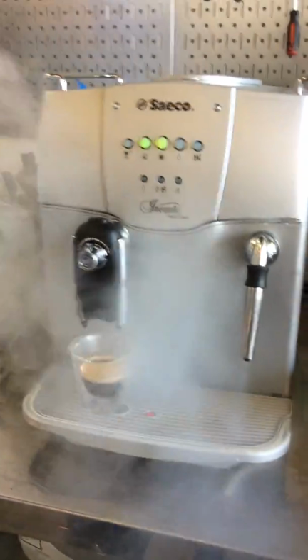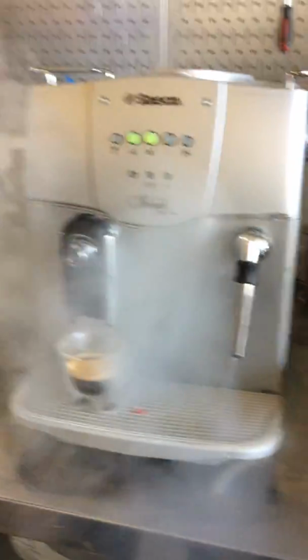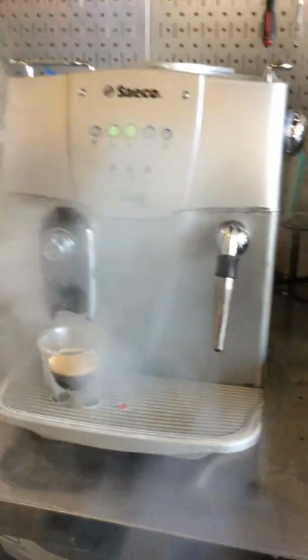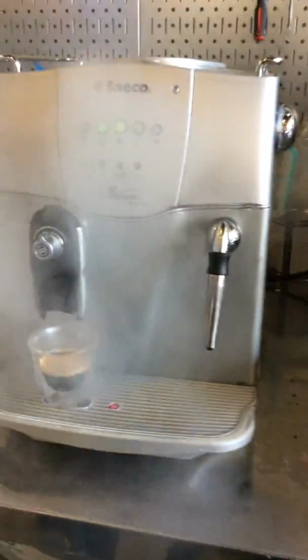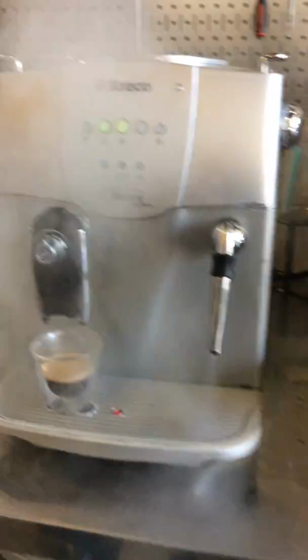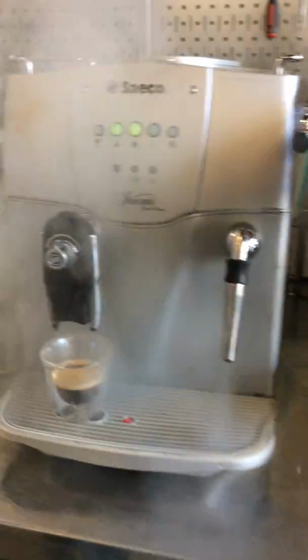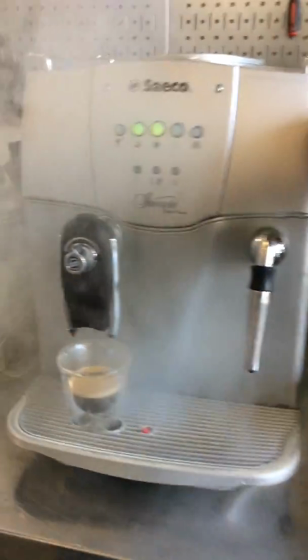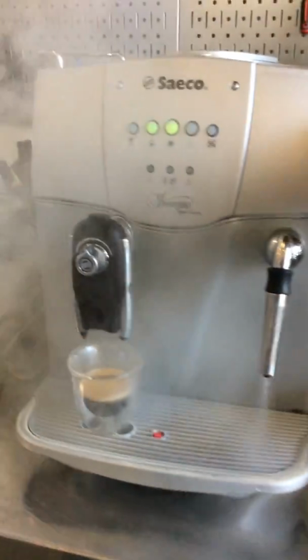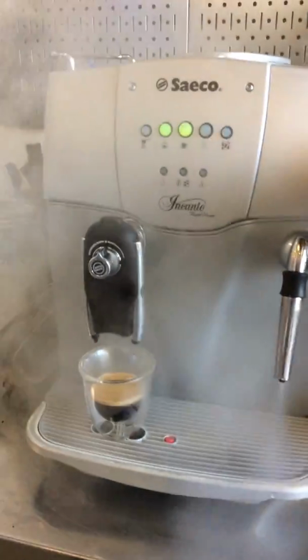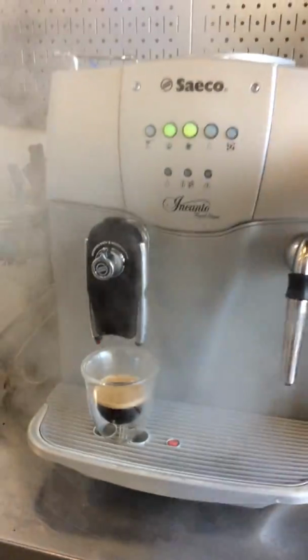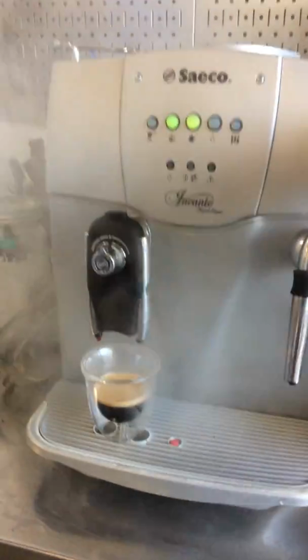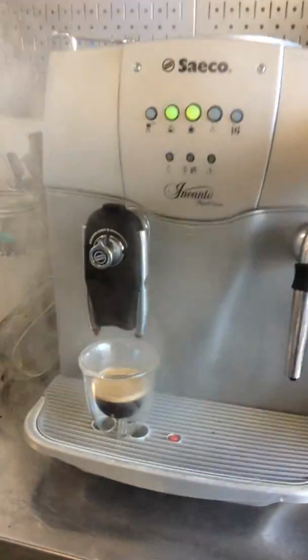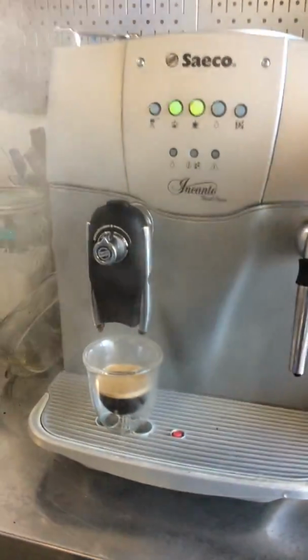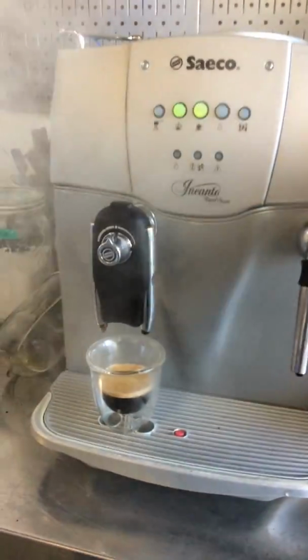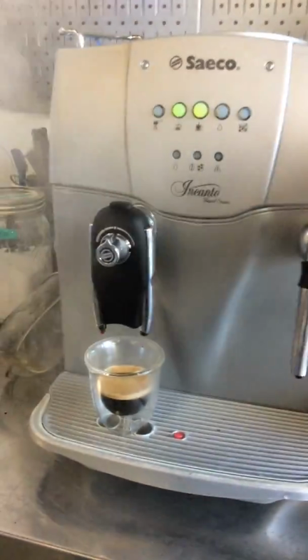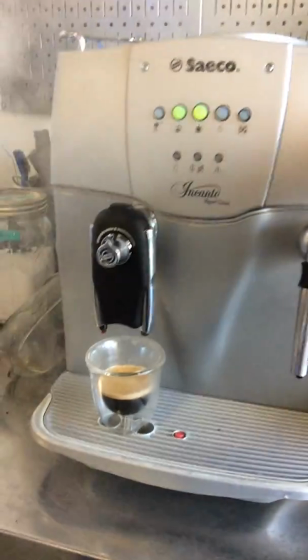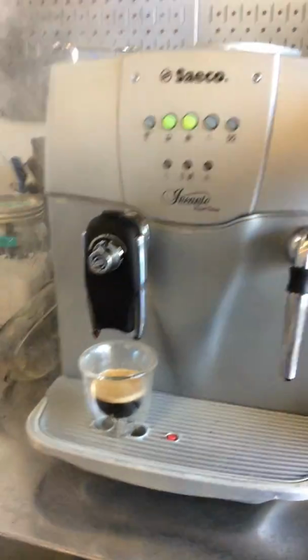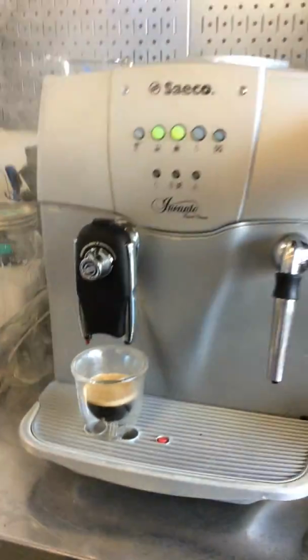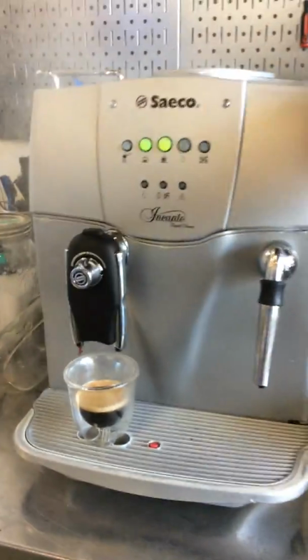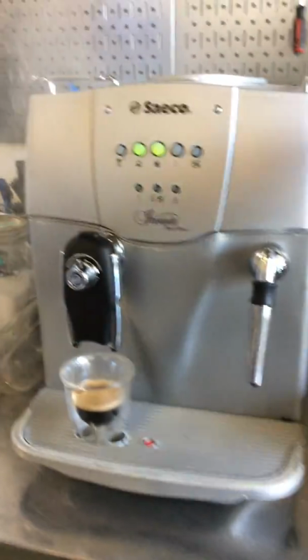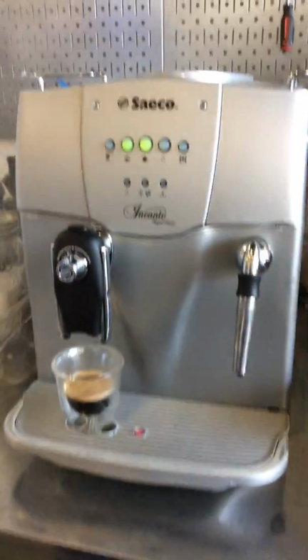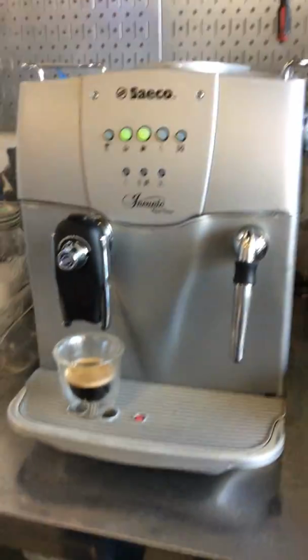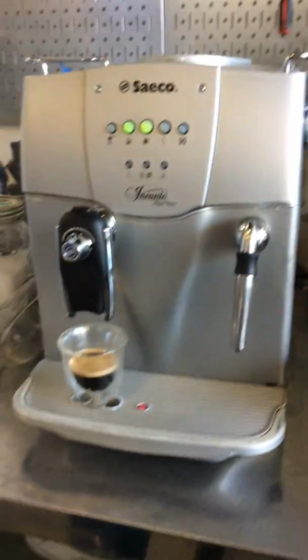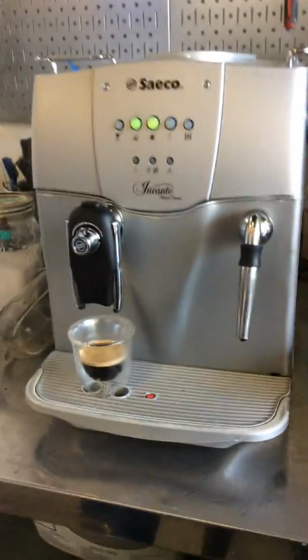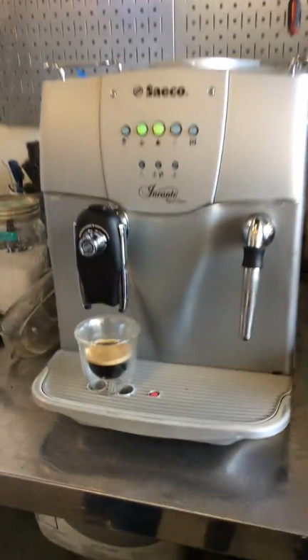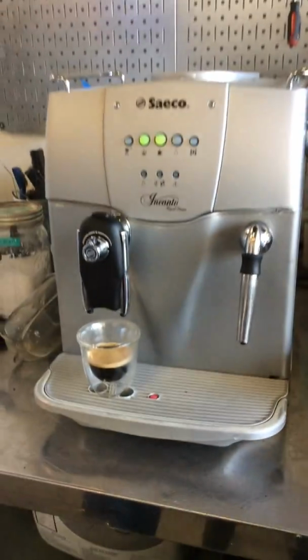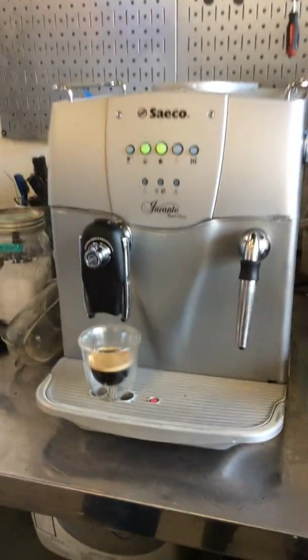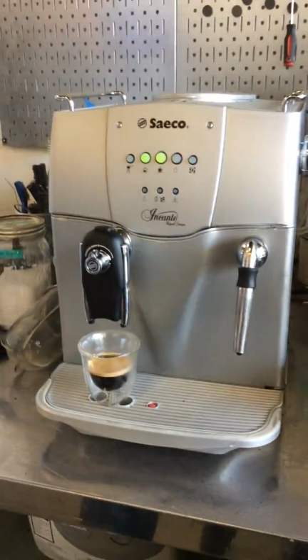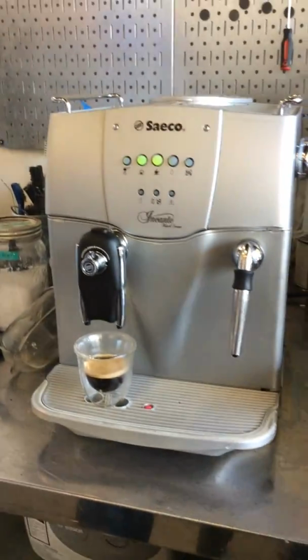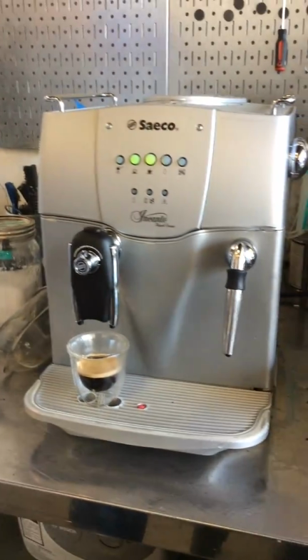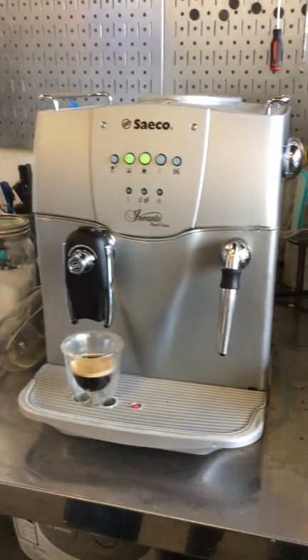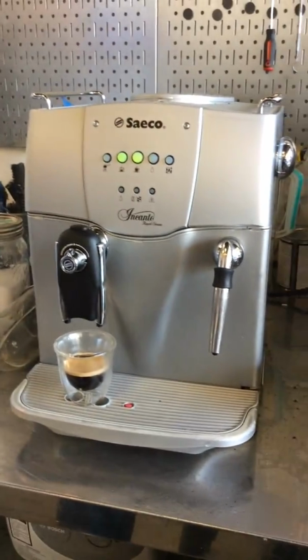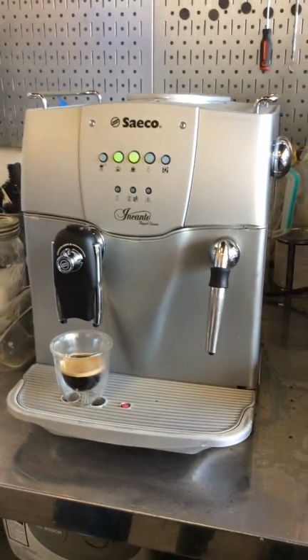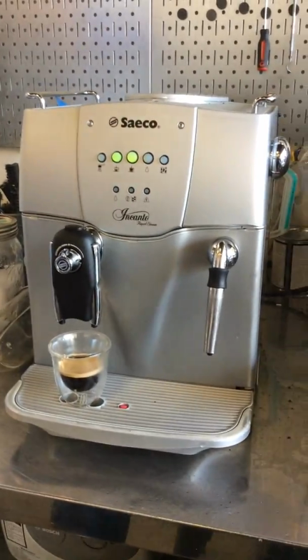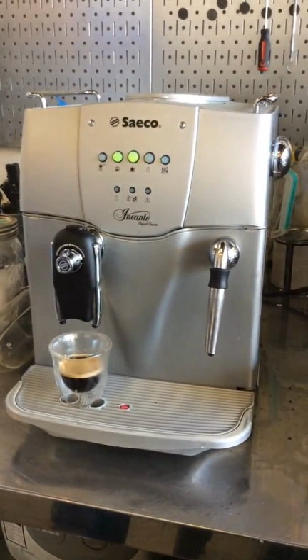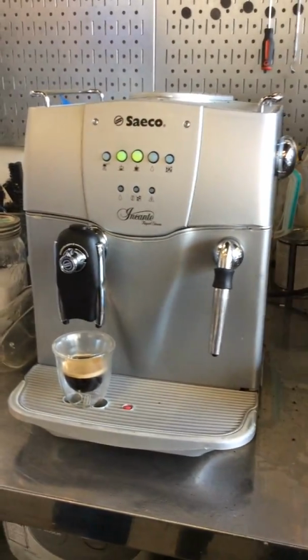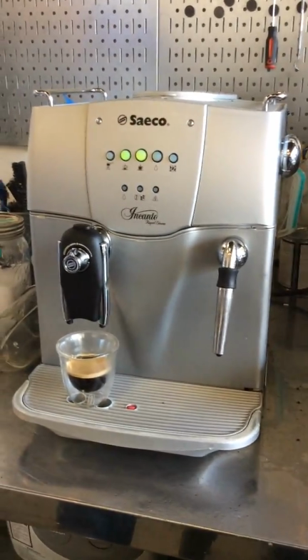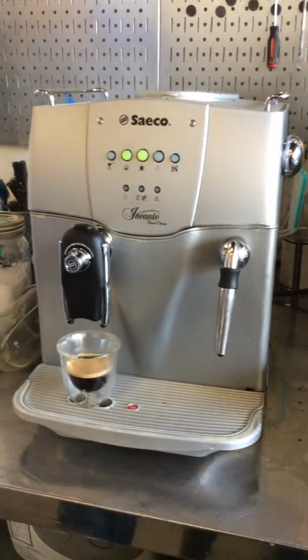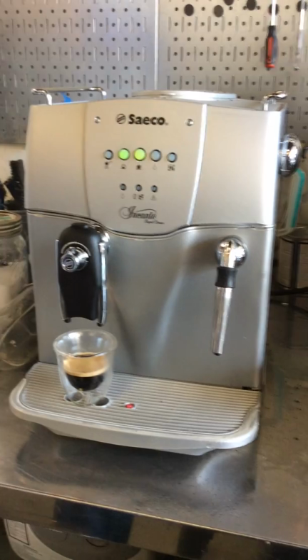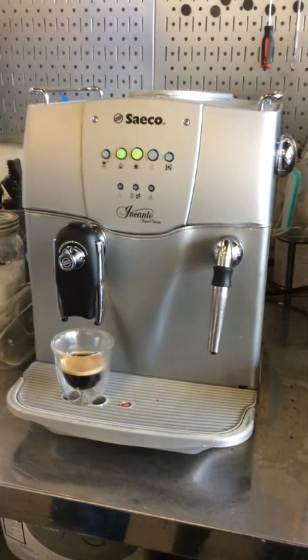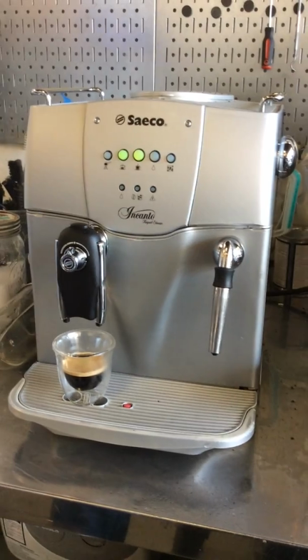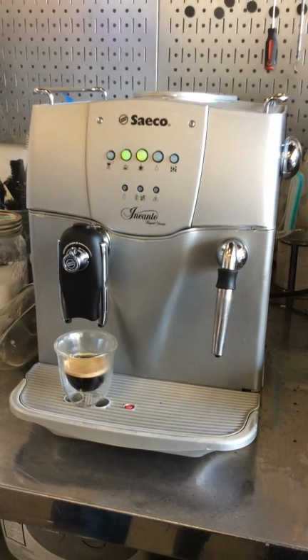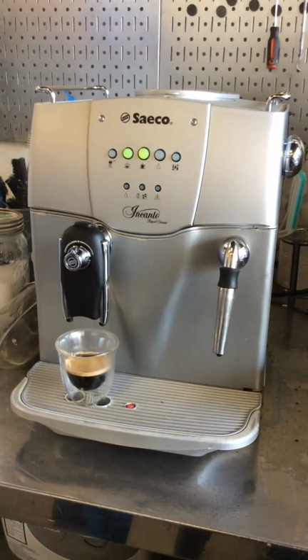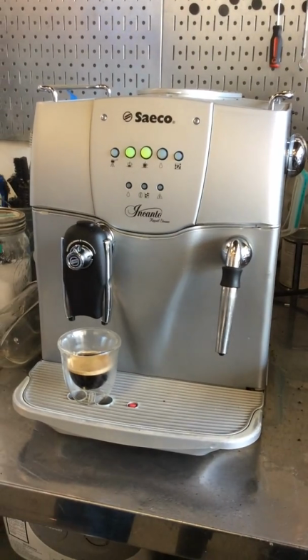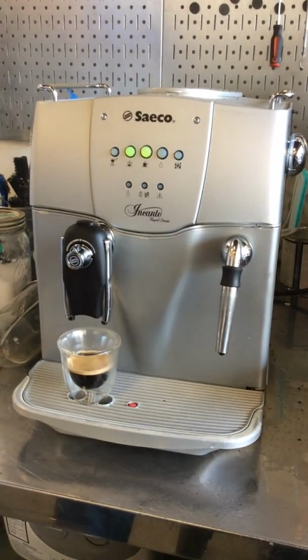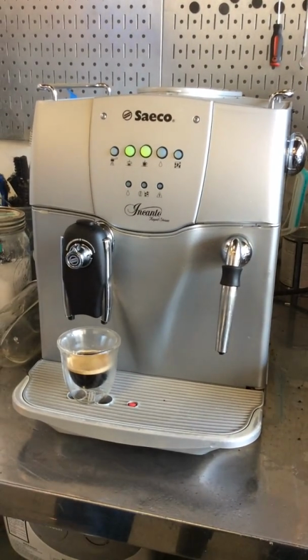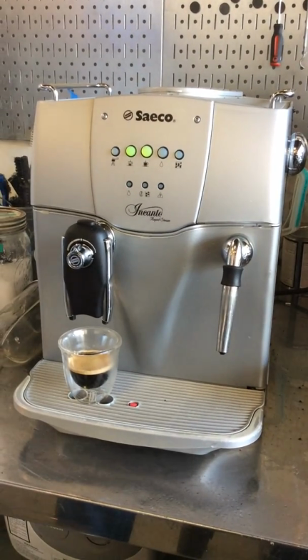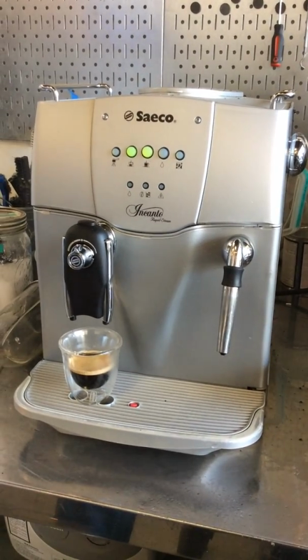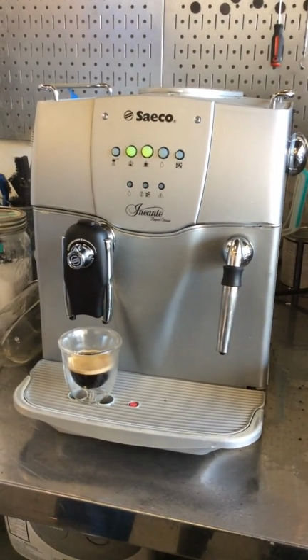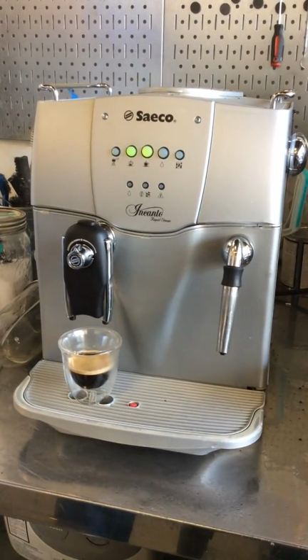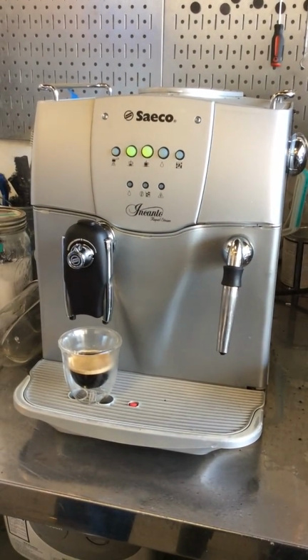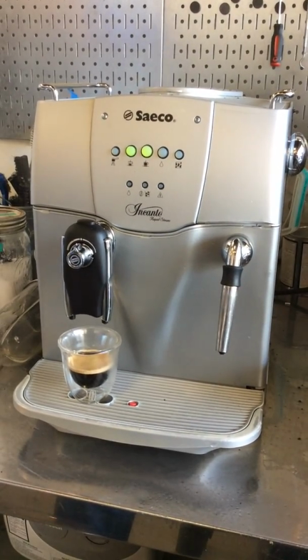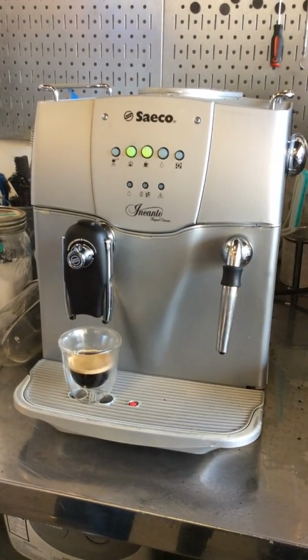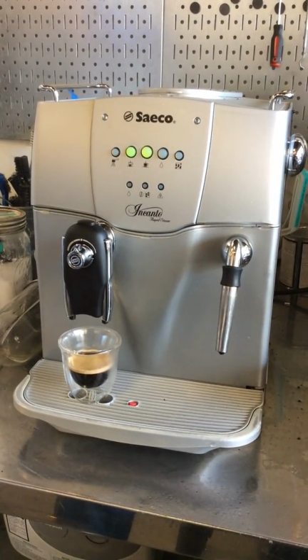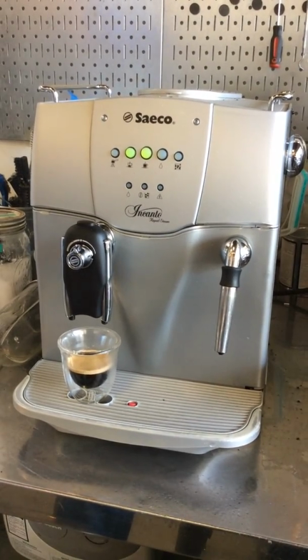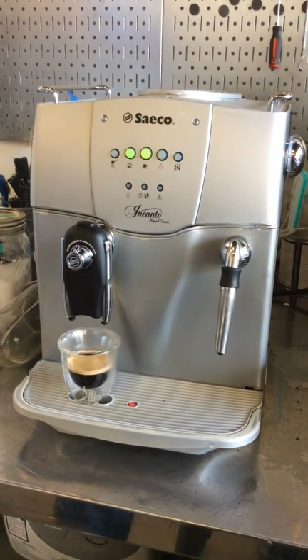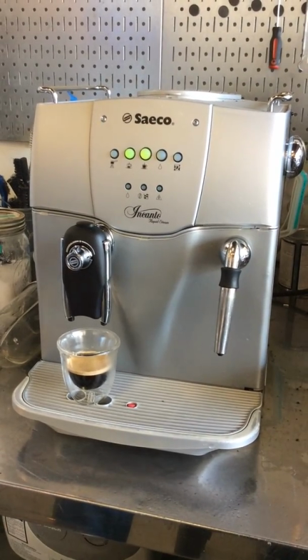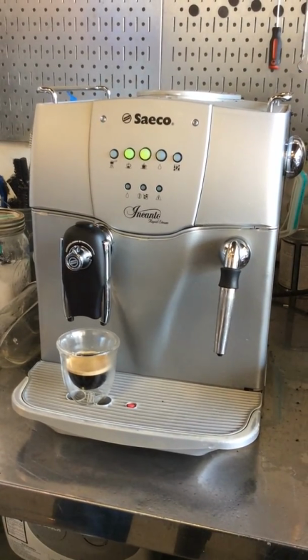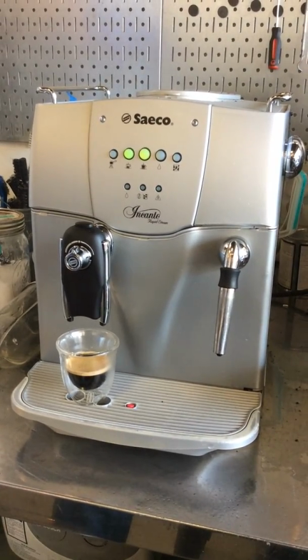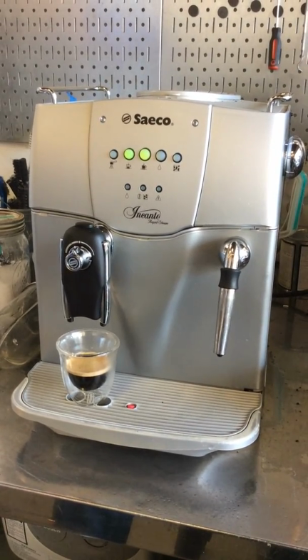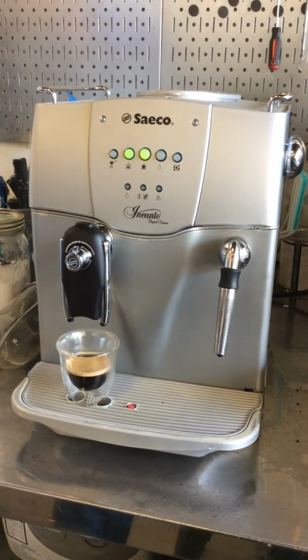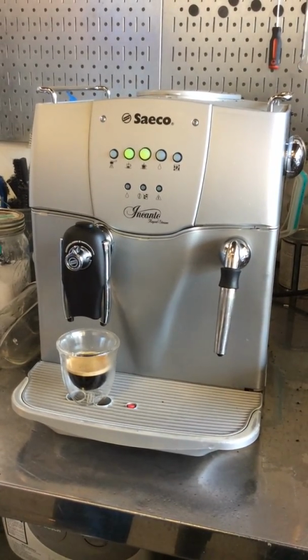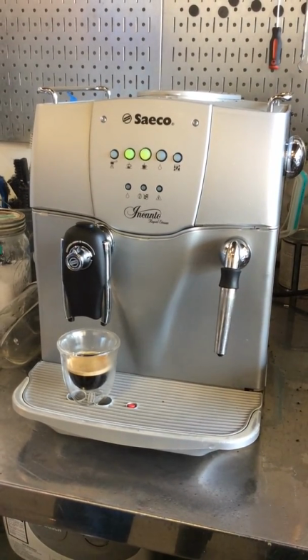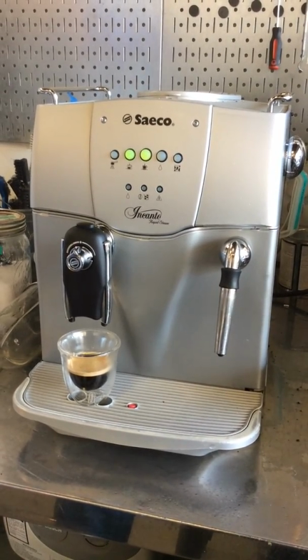And there you have it — Sadeco Encanto working once again. Thank you for watching Clean Coffee. Please subscribe to our channel for more content like this every day, and thanks for watching.